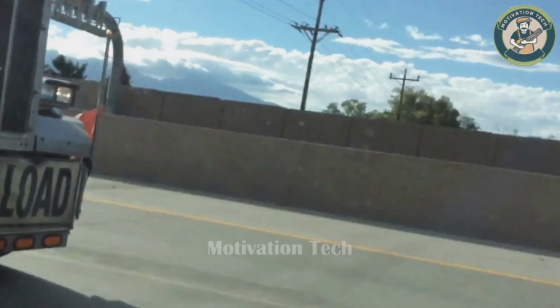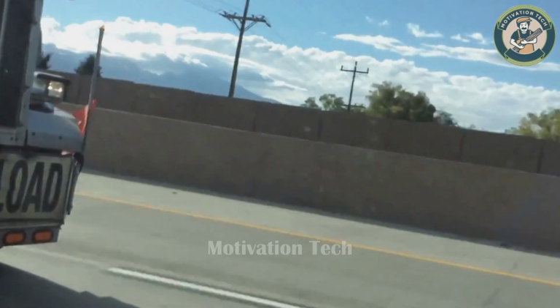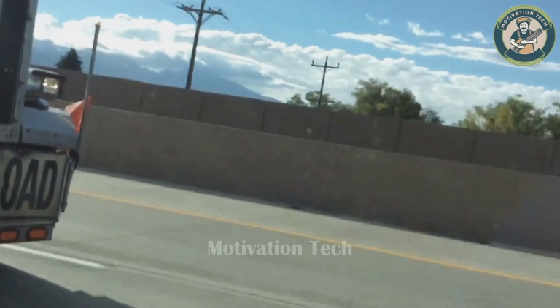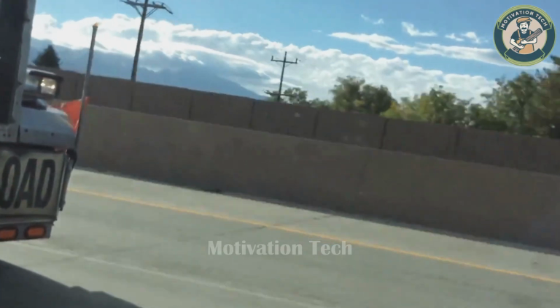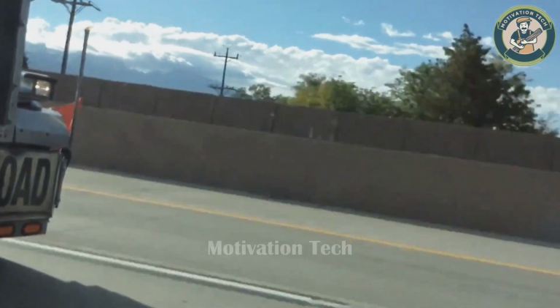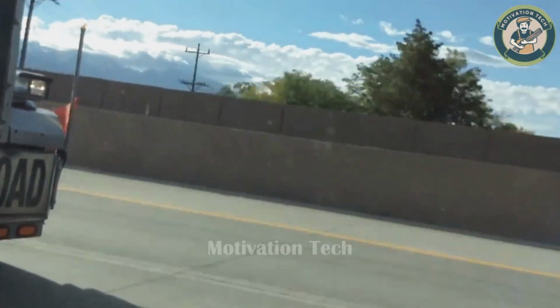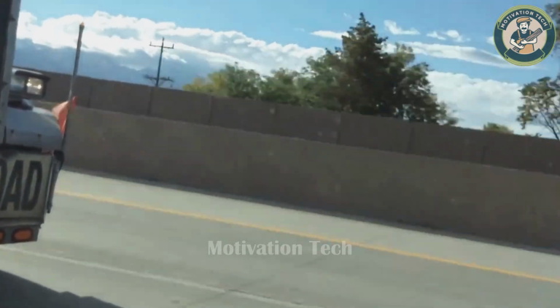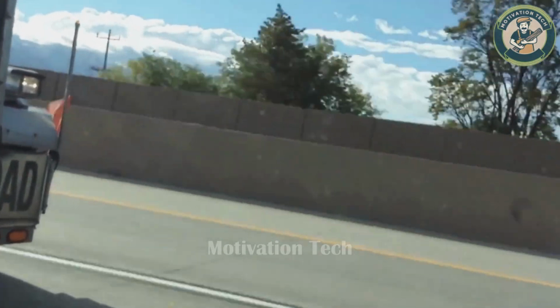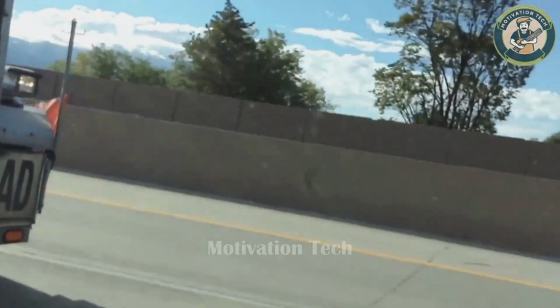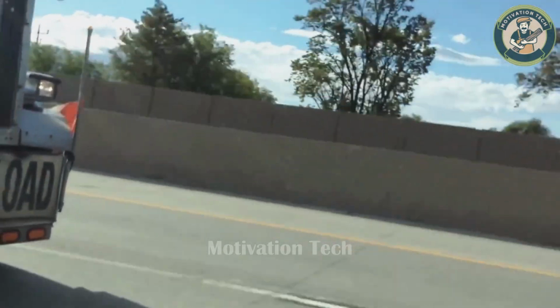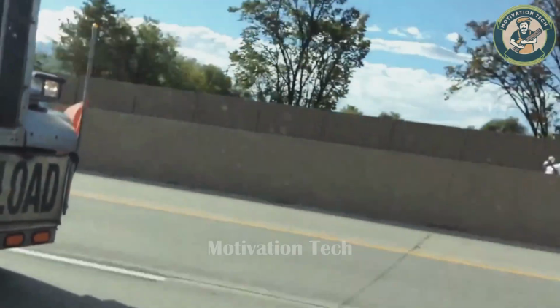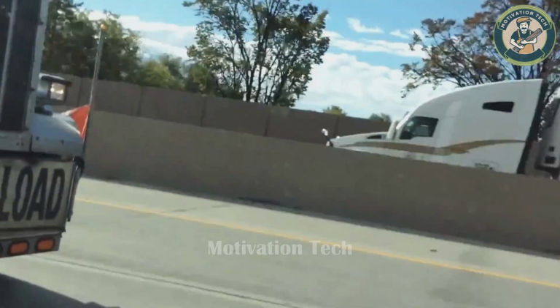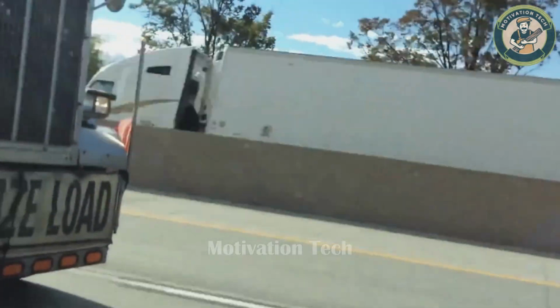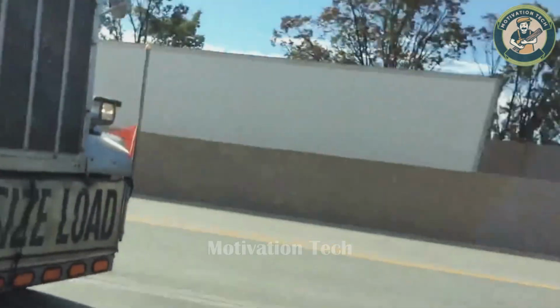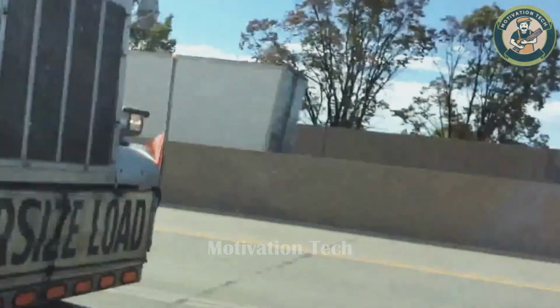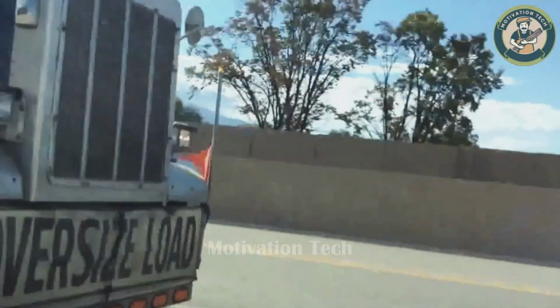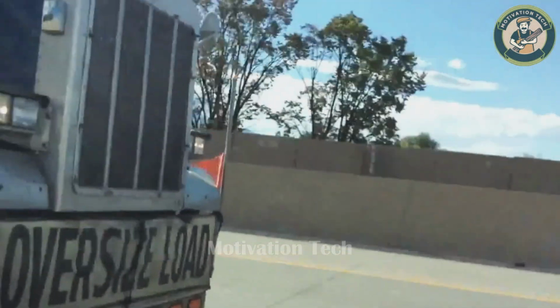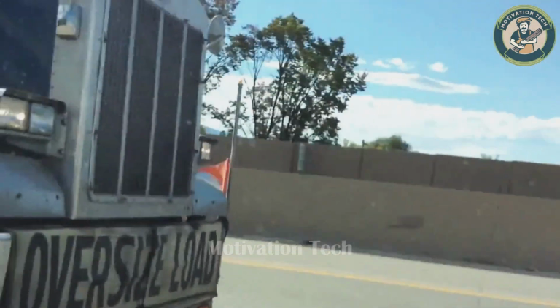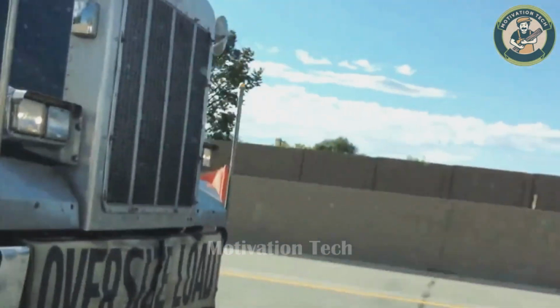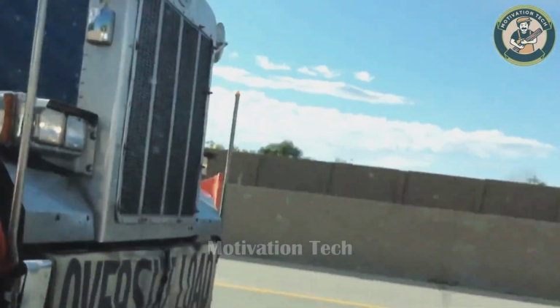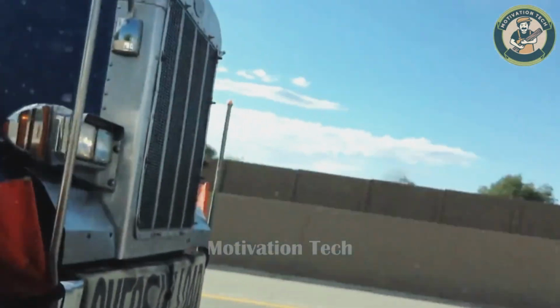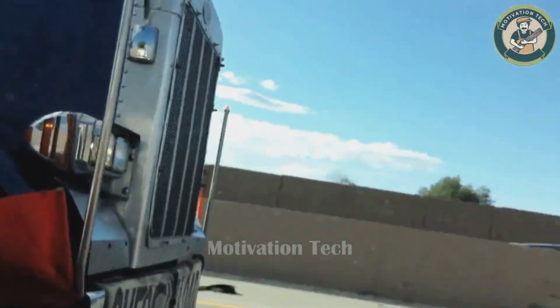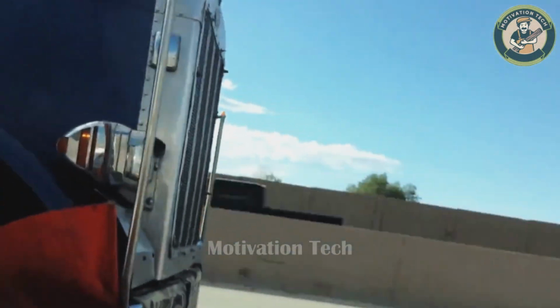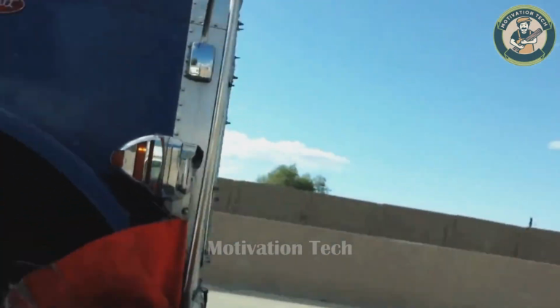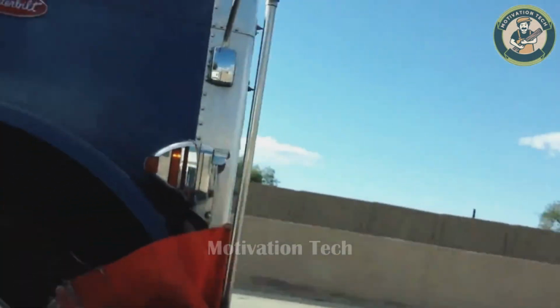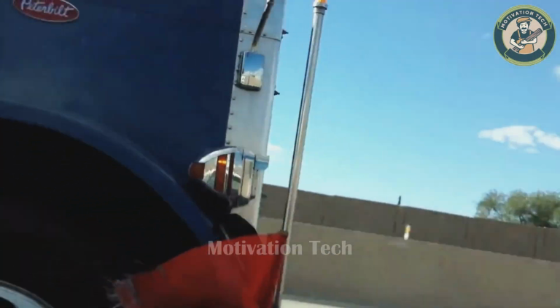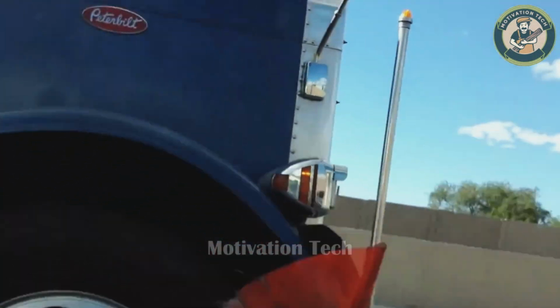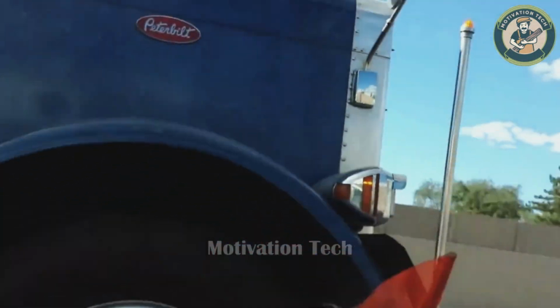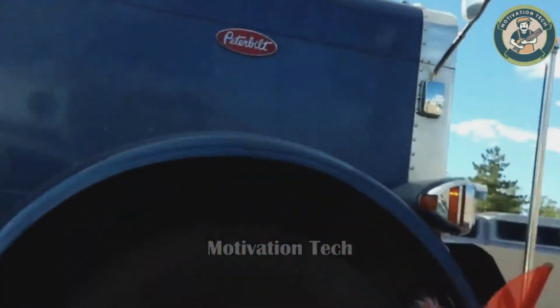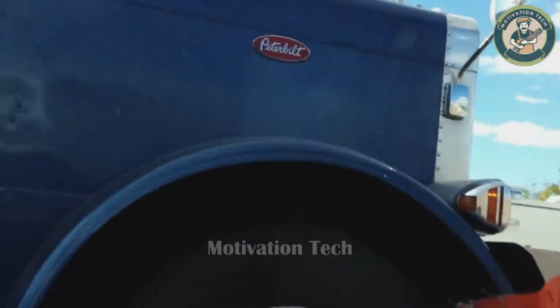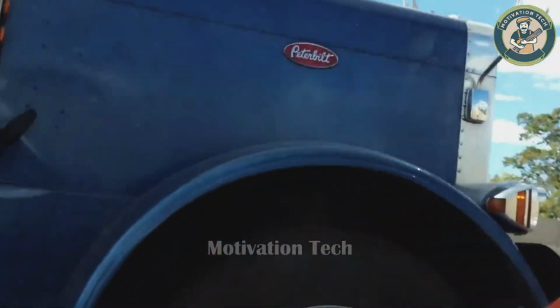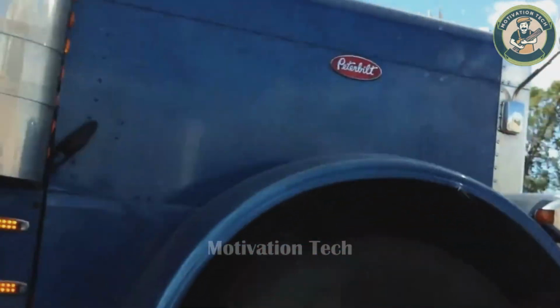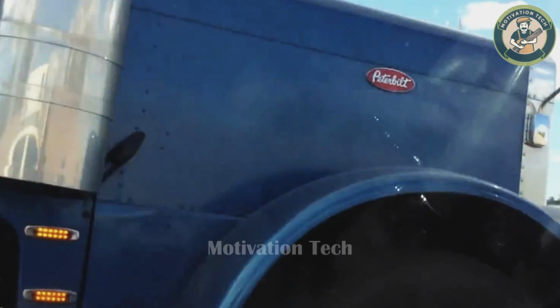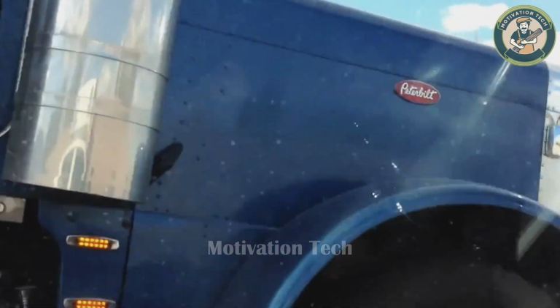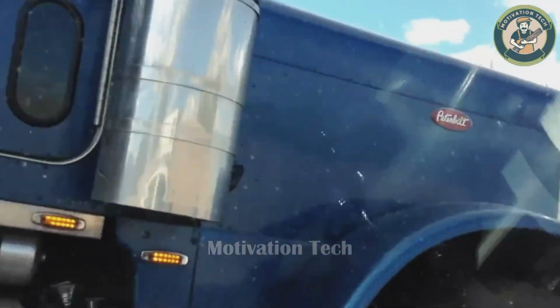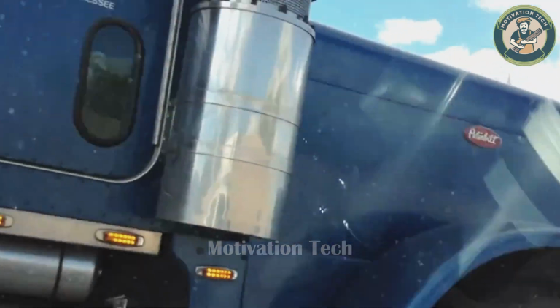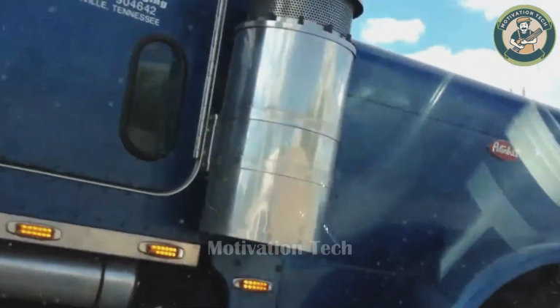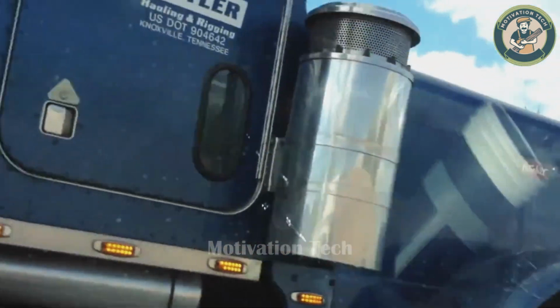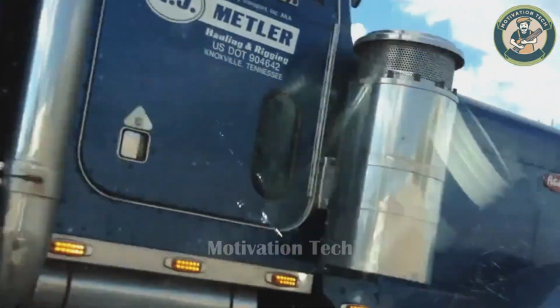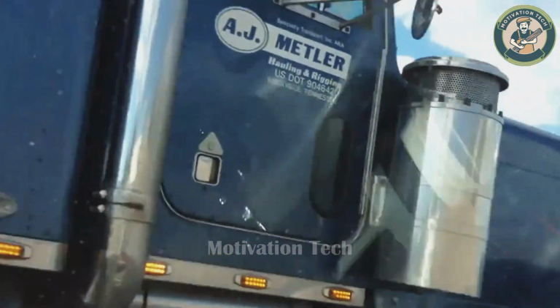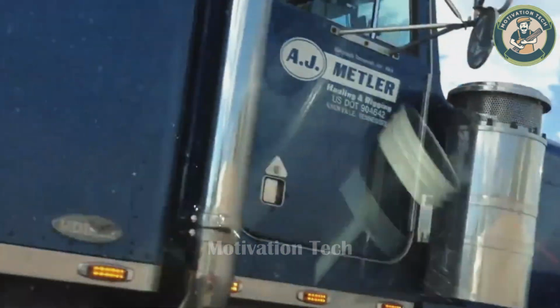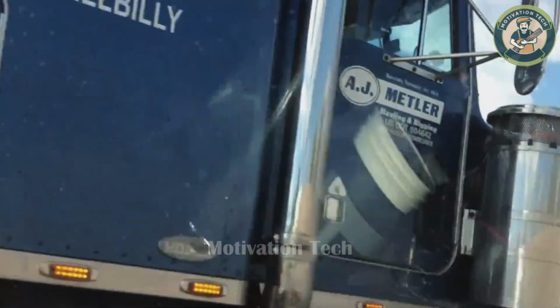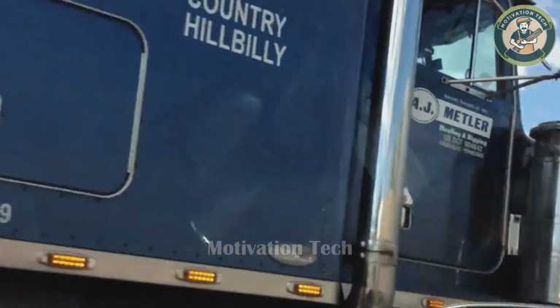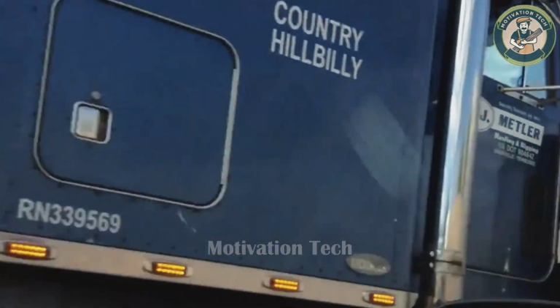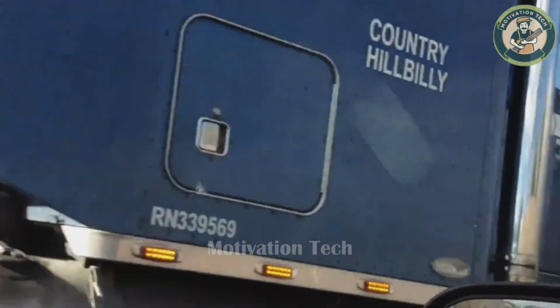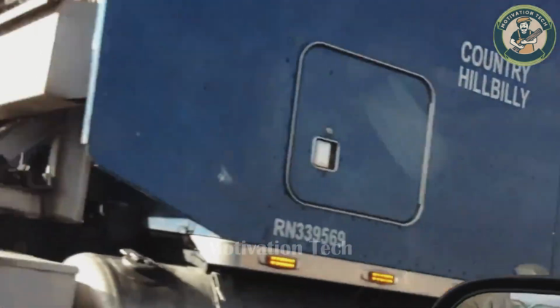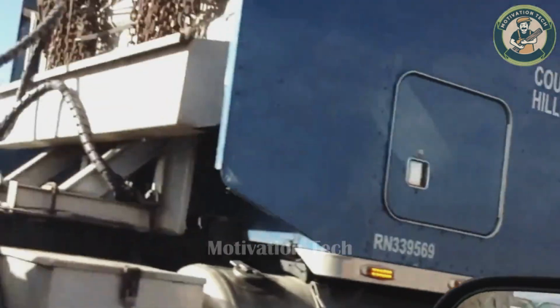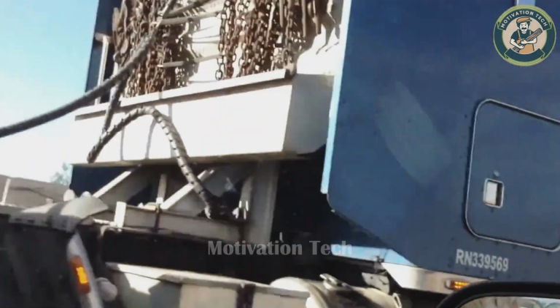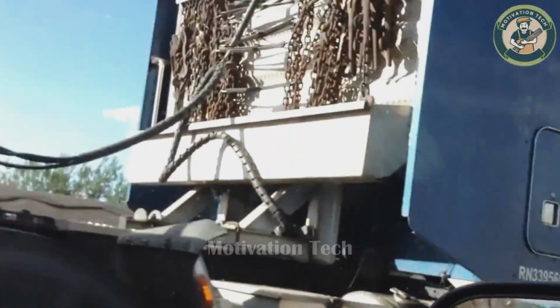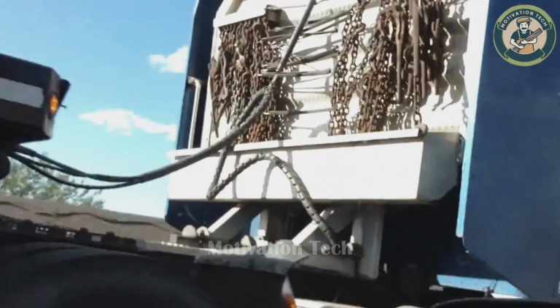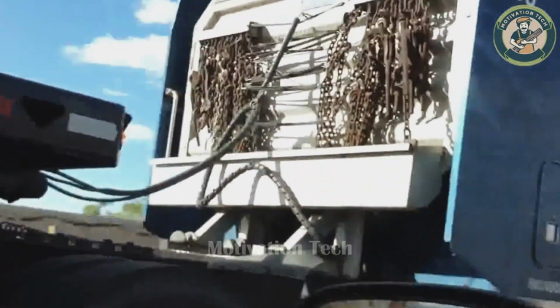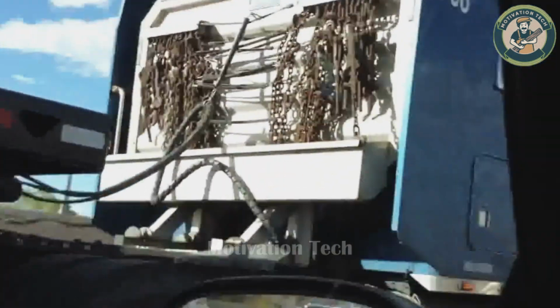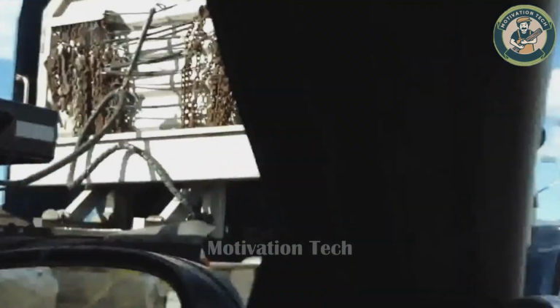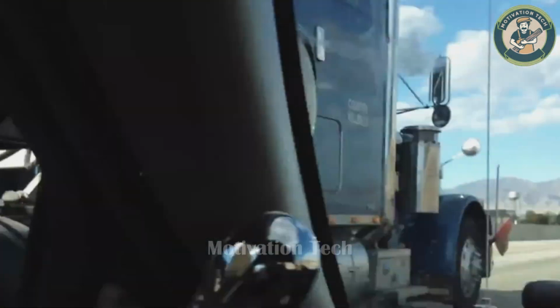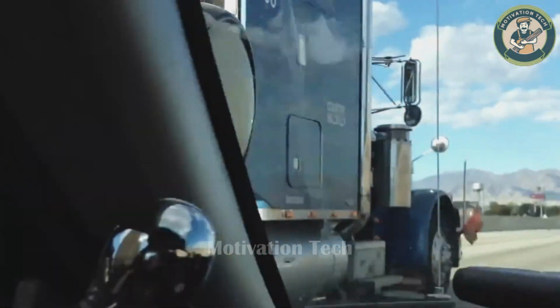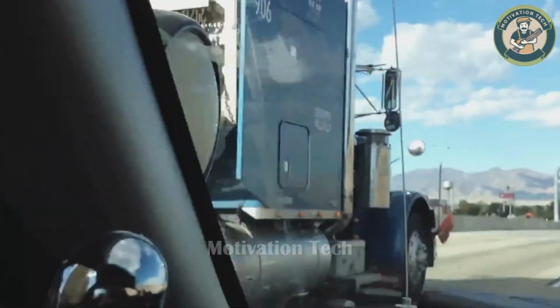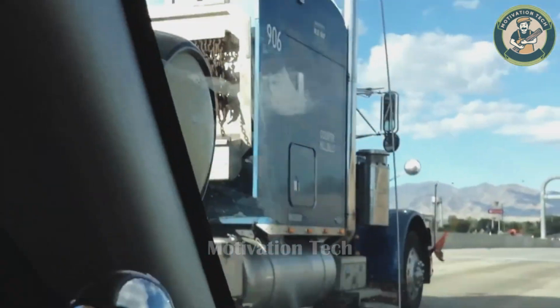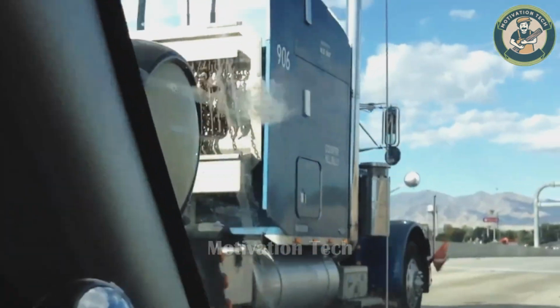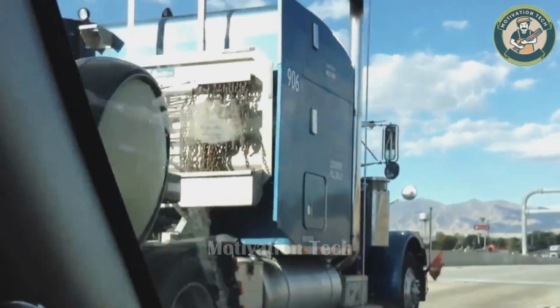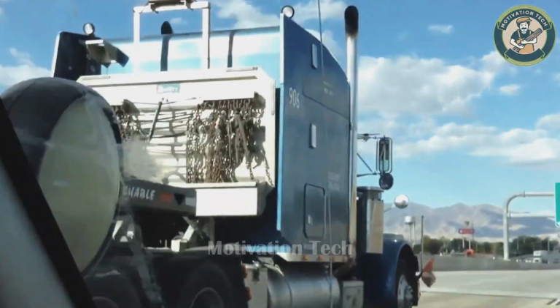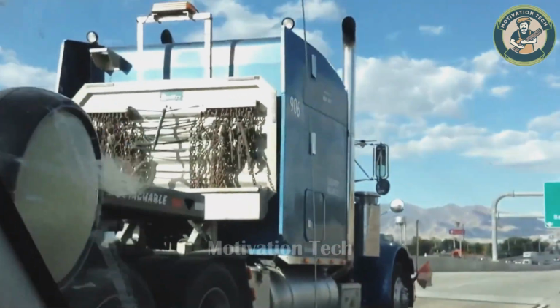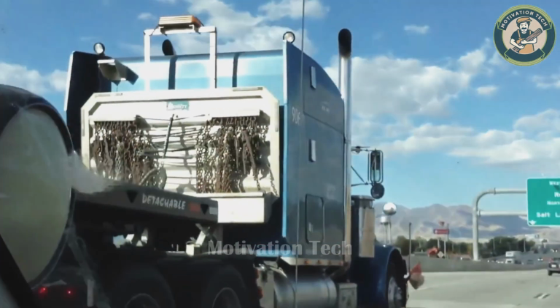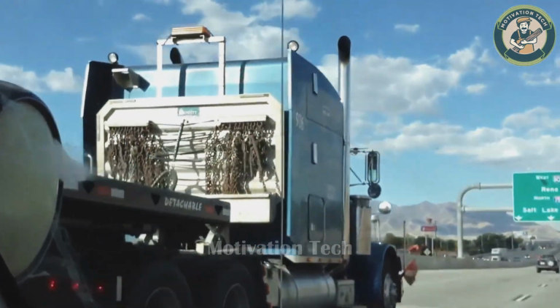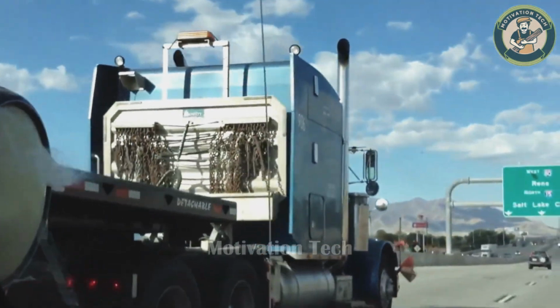This heavy and extraordinary challenge demonstrates how even a truck can conquer every trial.